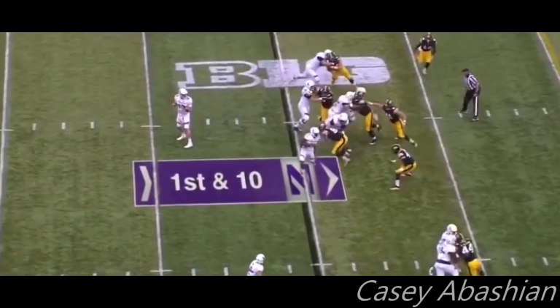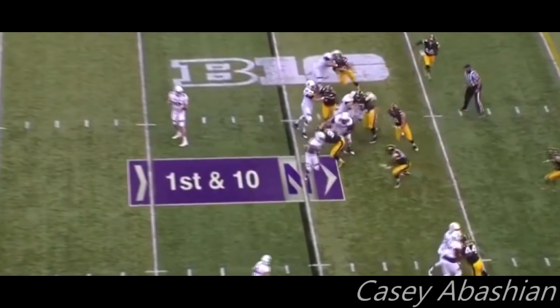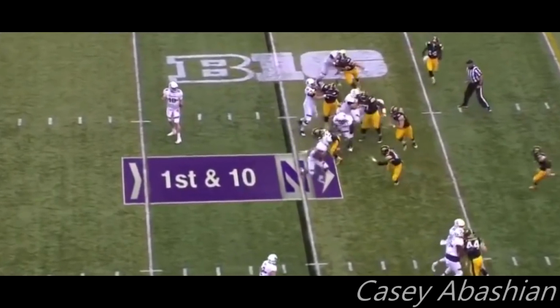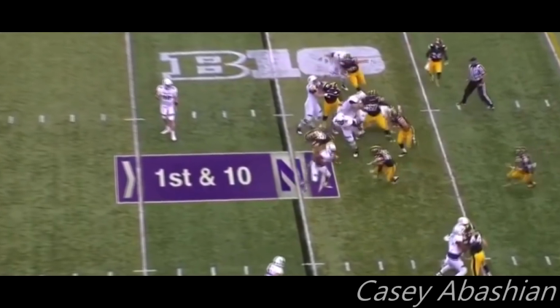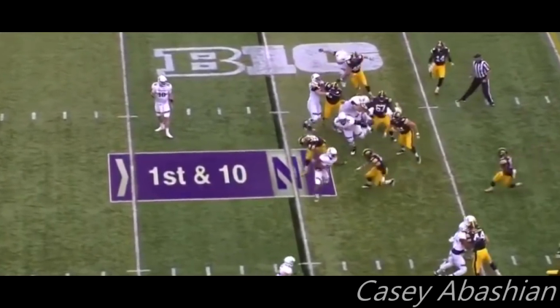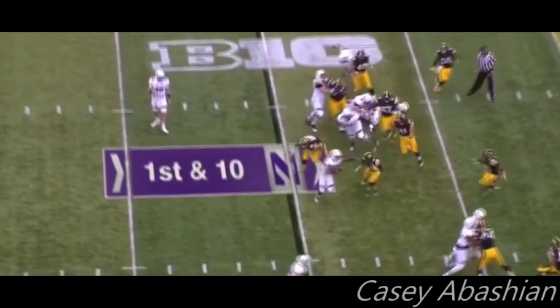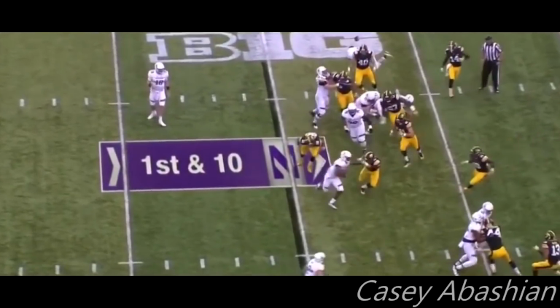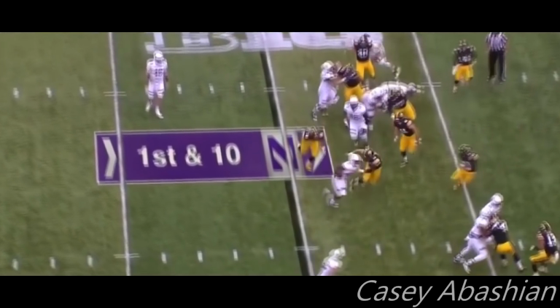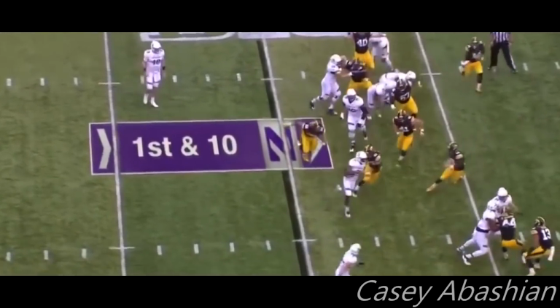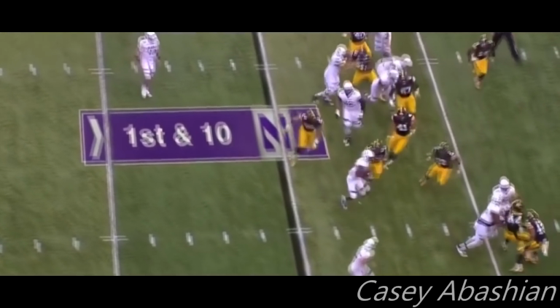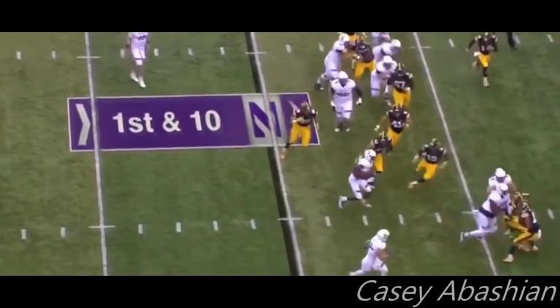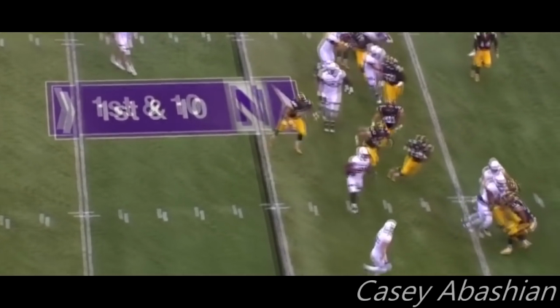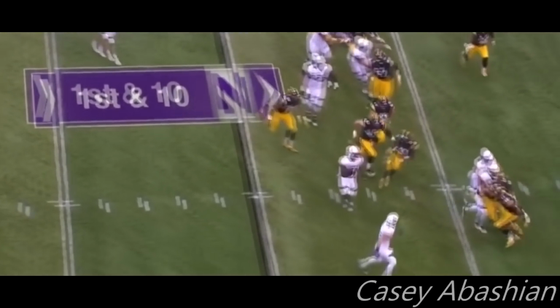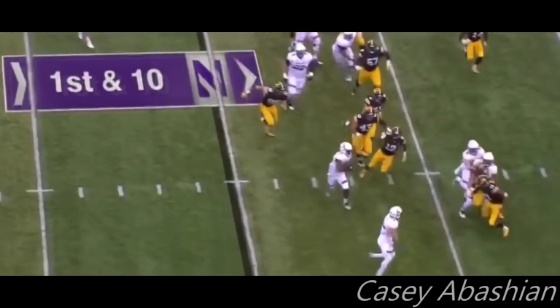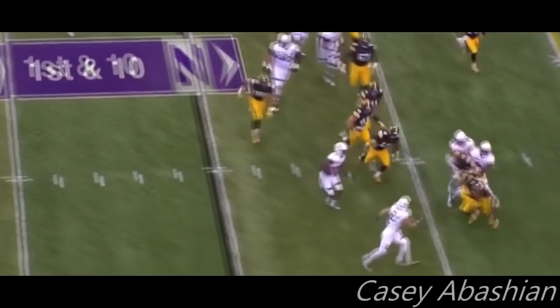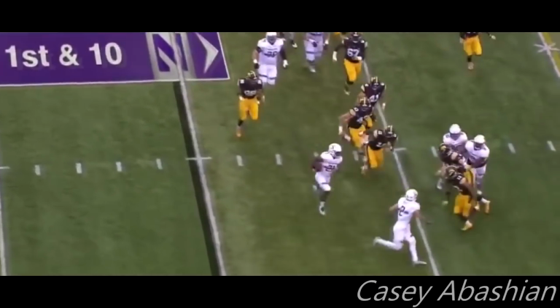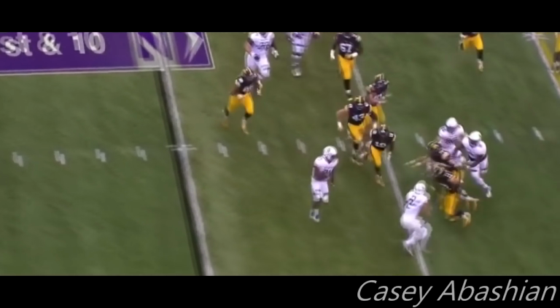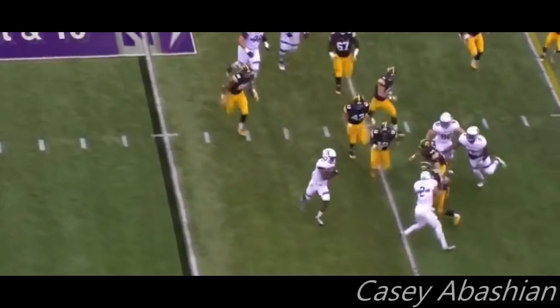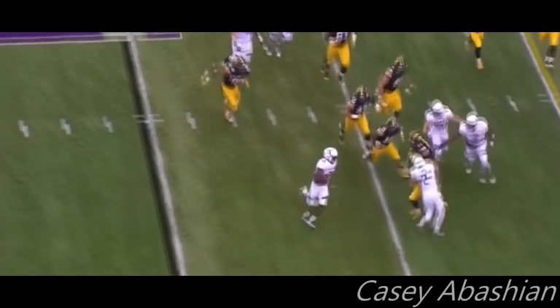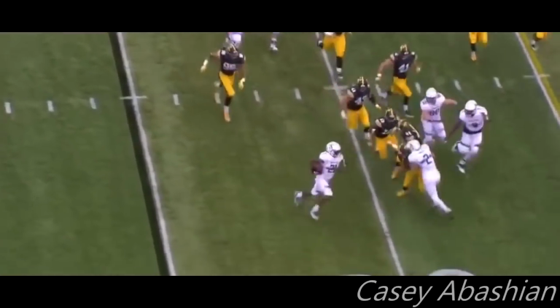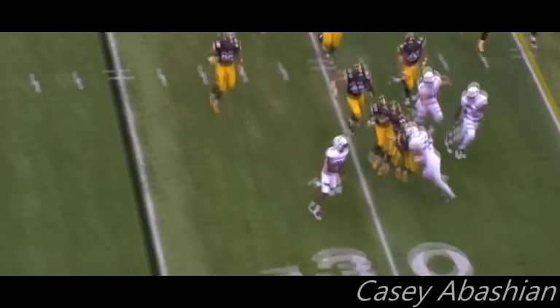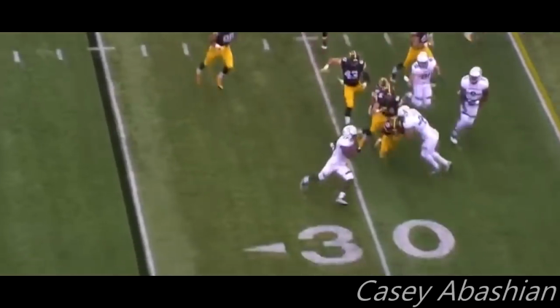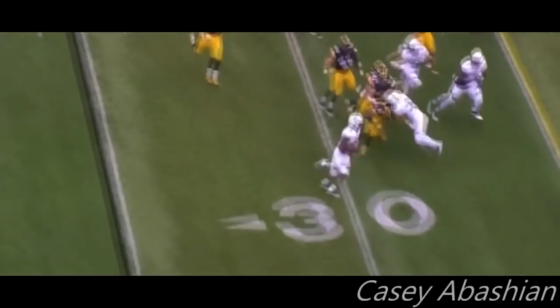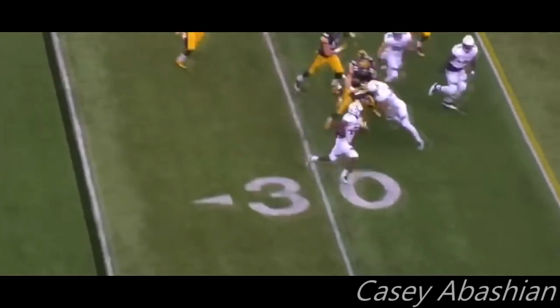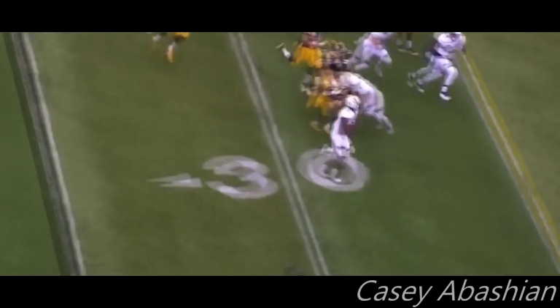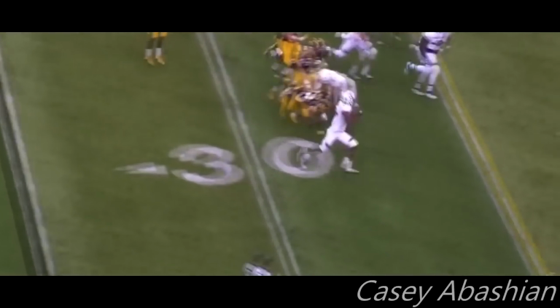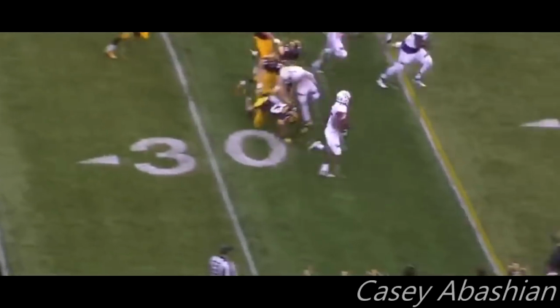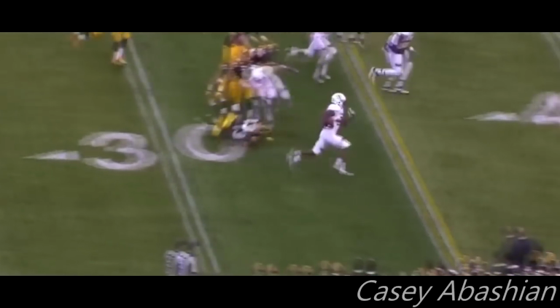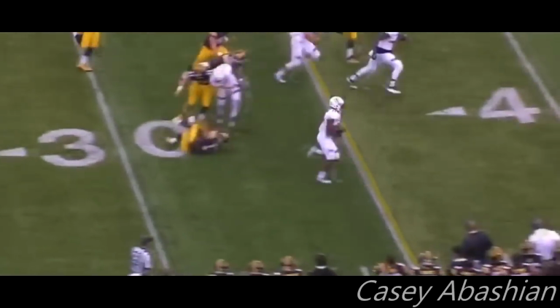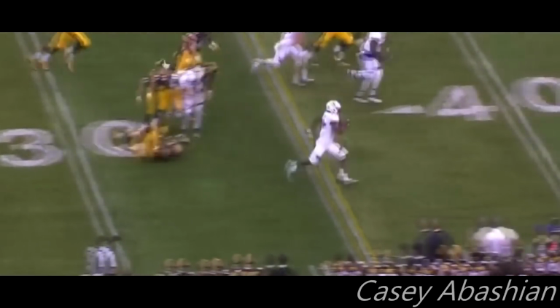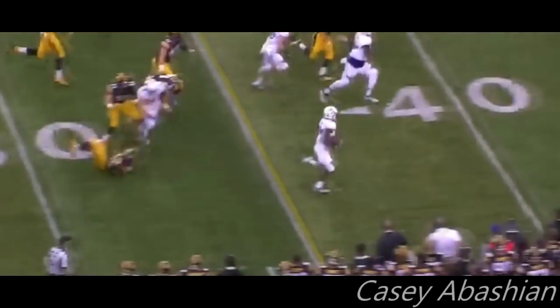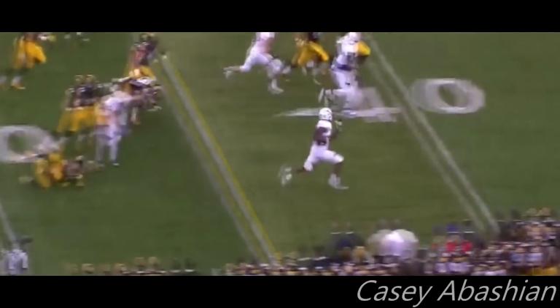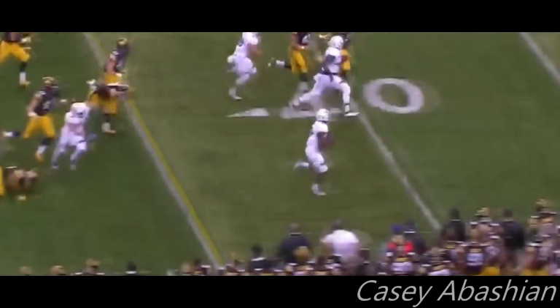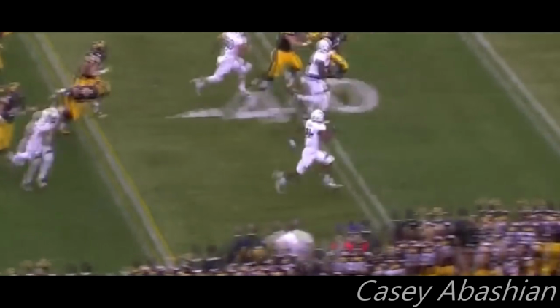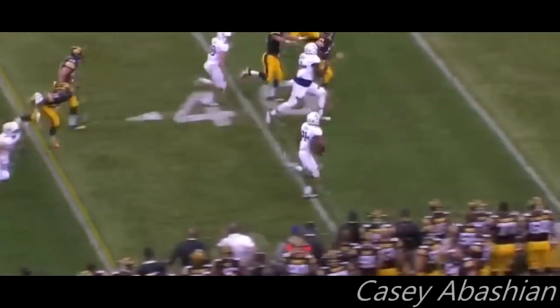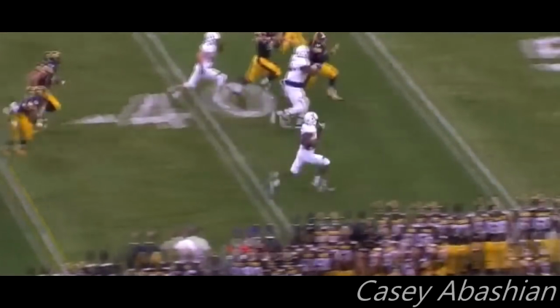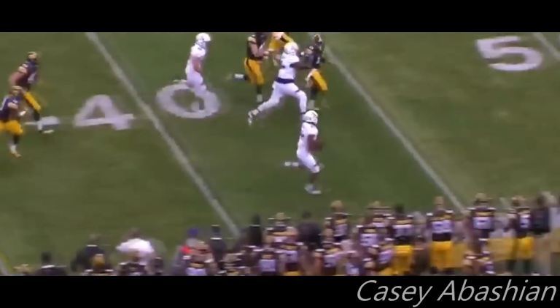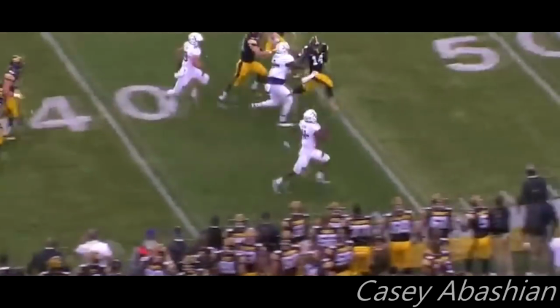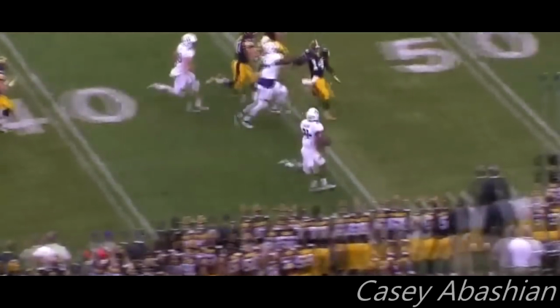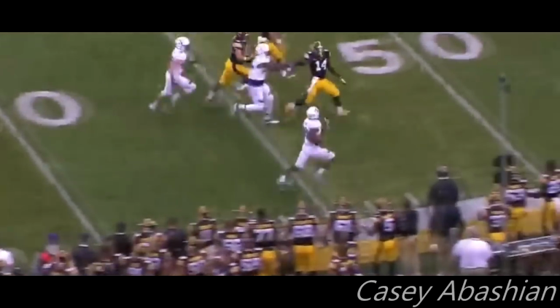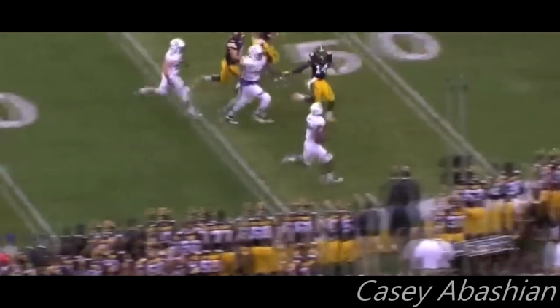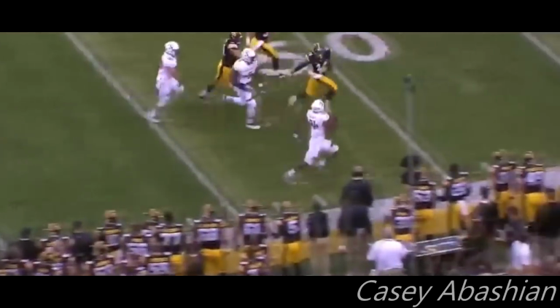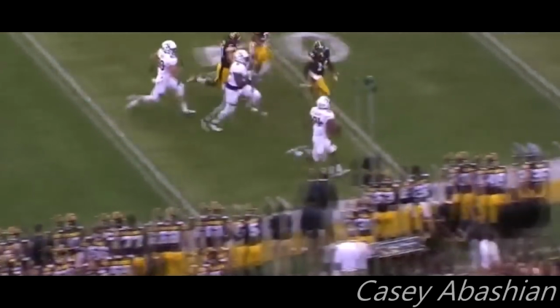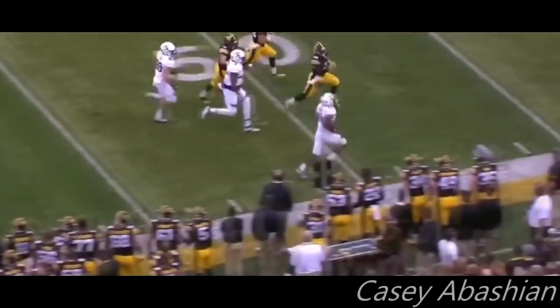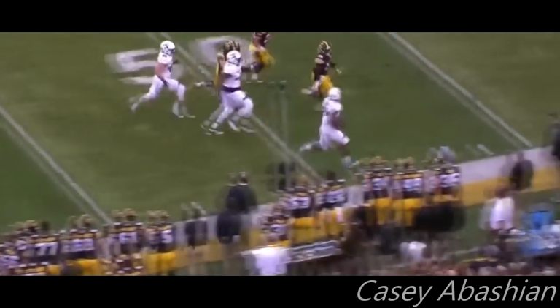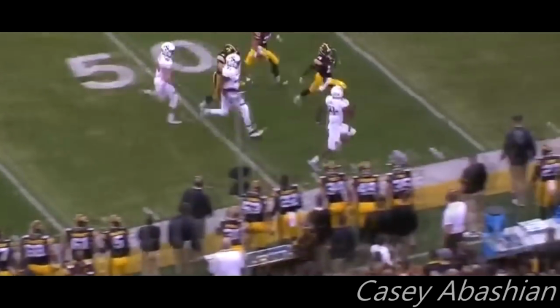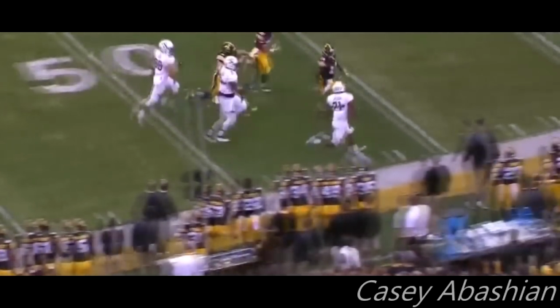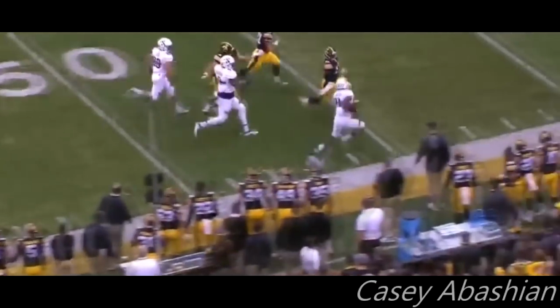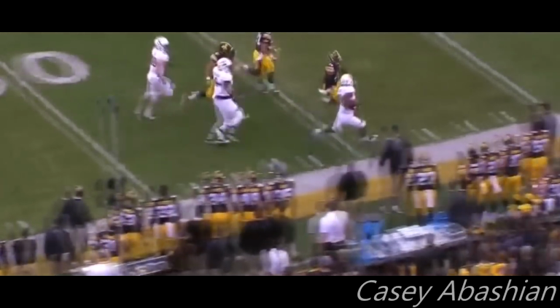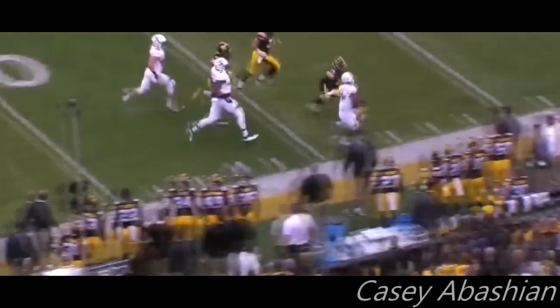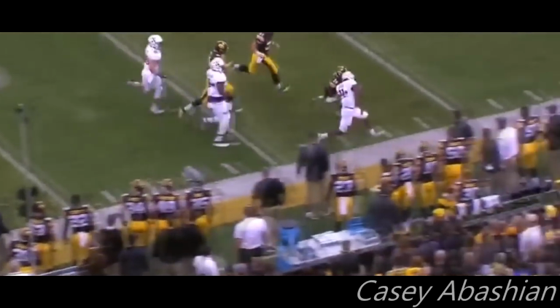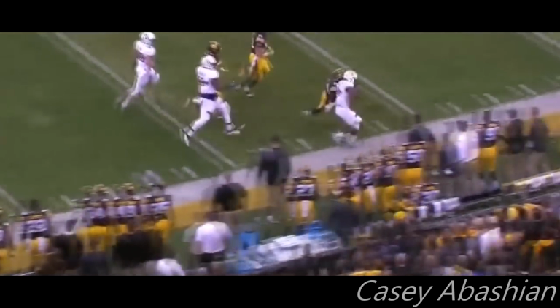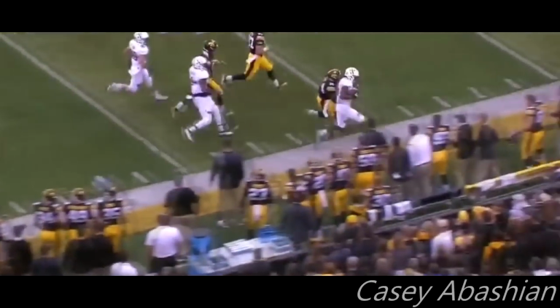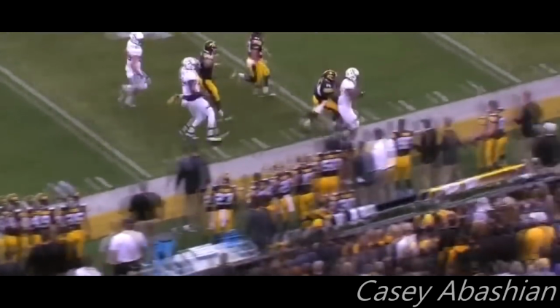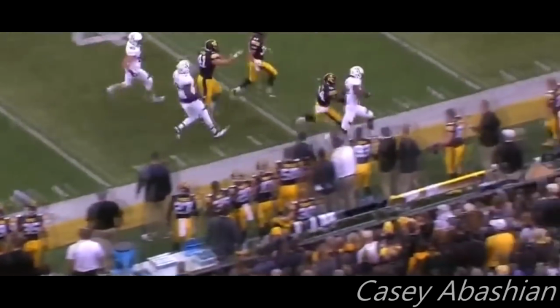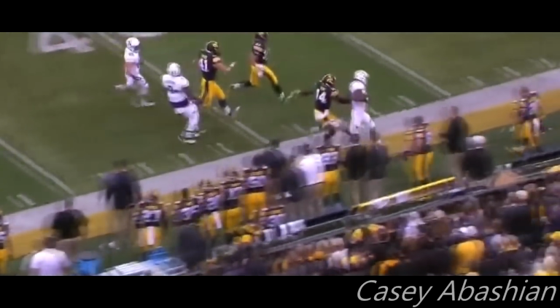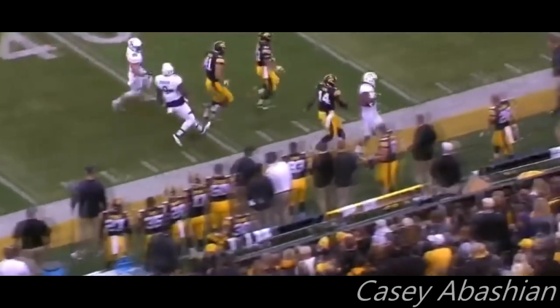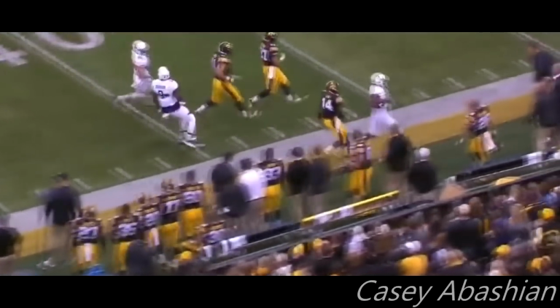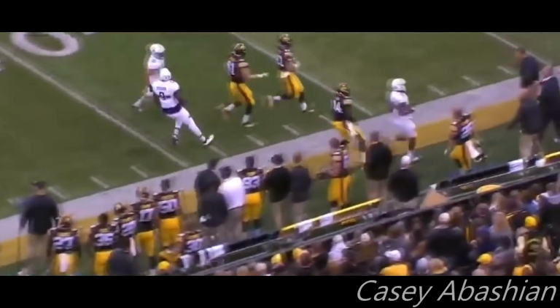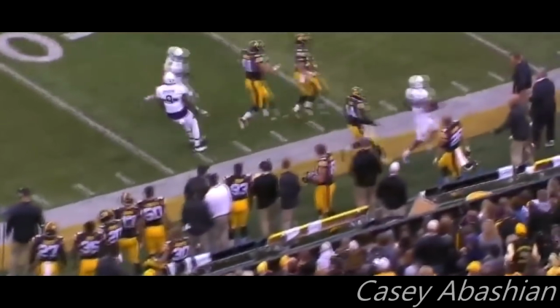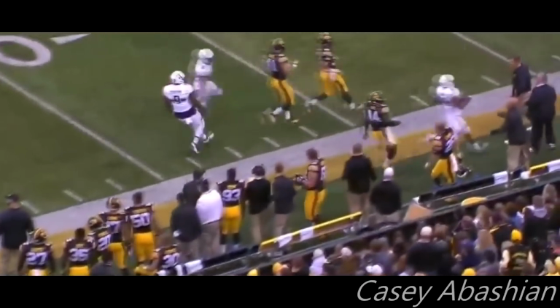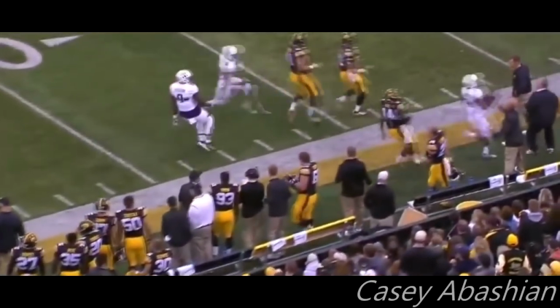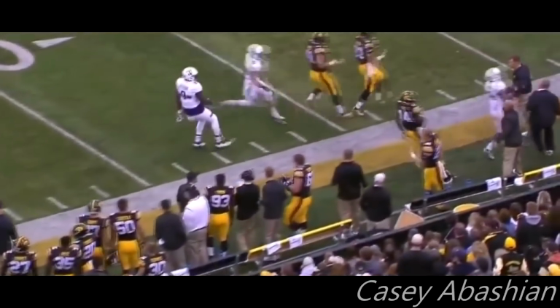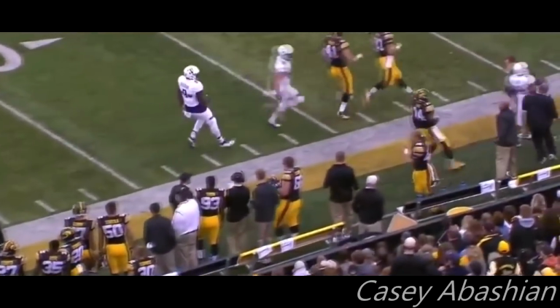Jackson bounces it to the outside, gets a block from Nagel, into Hawkeye territory, and knocked out of bounds.